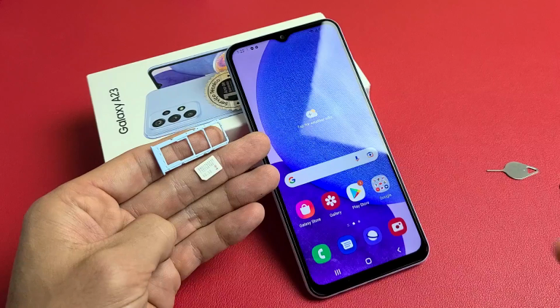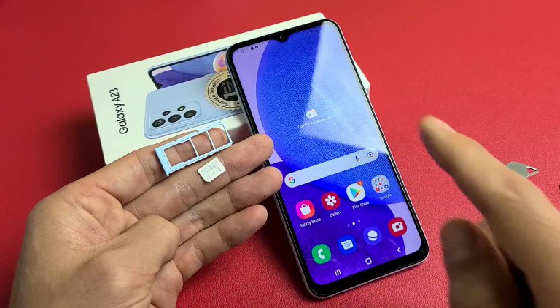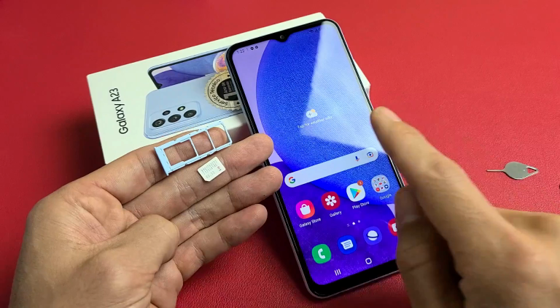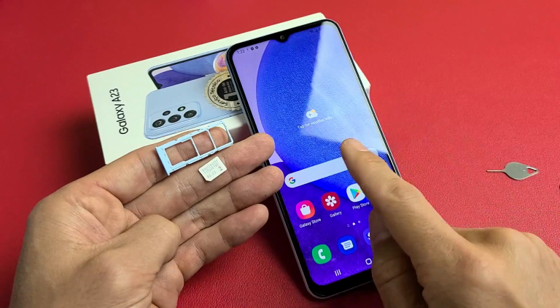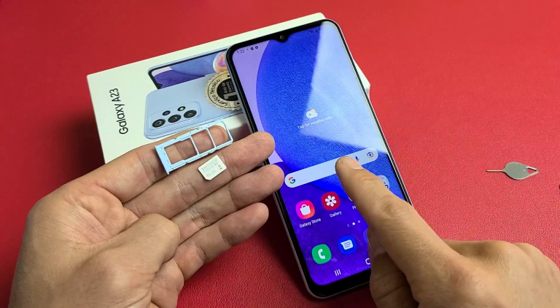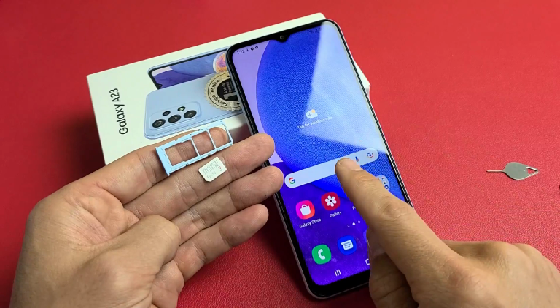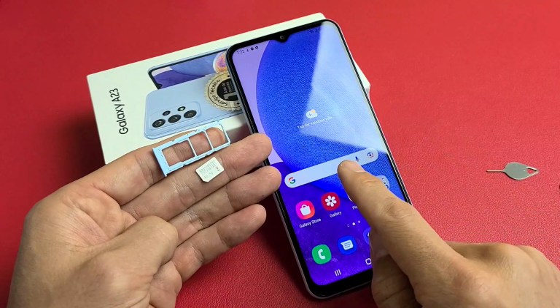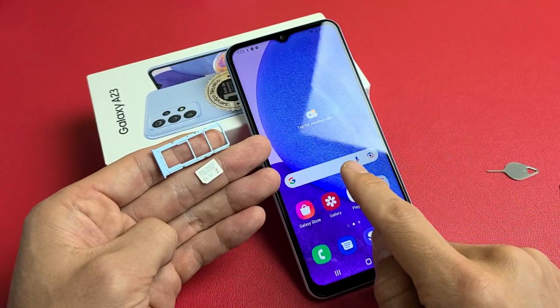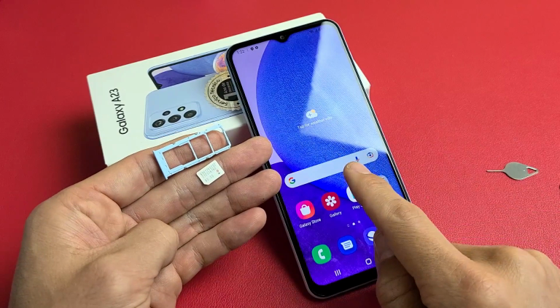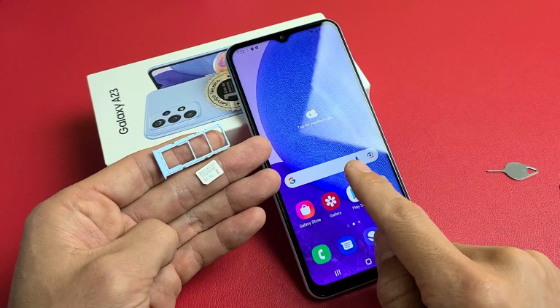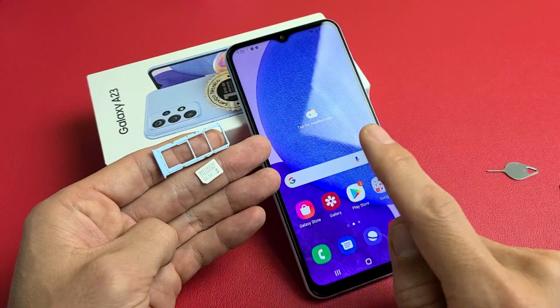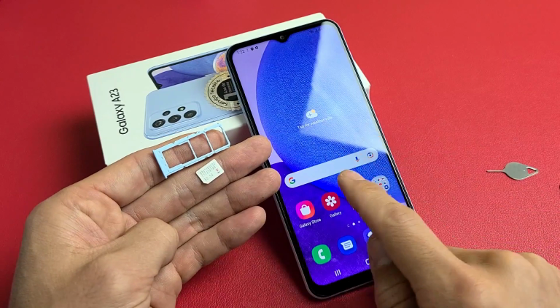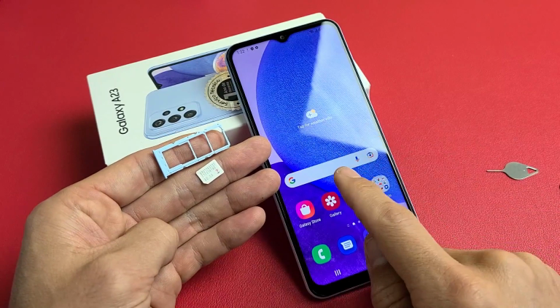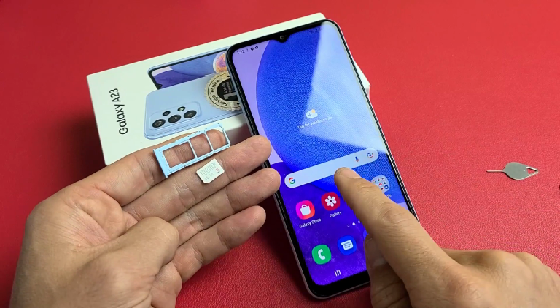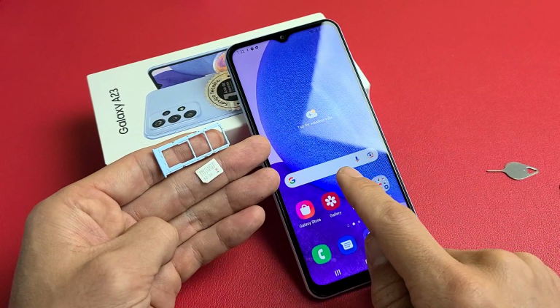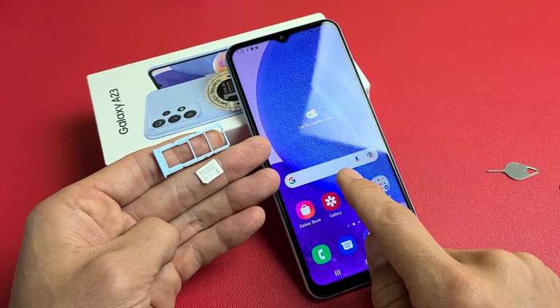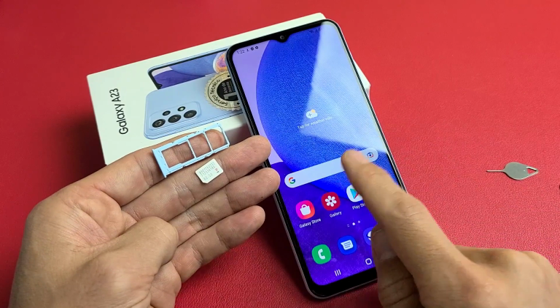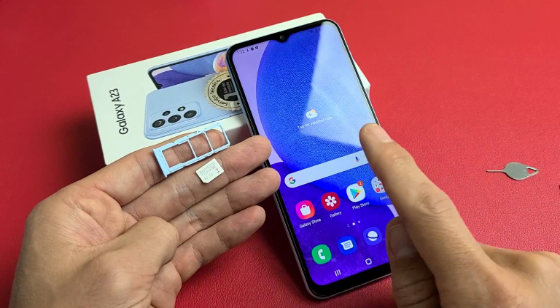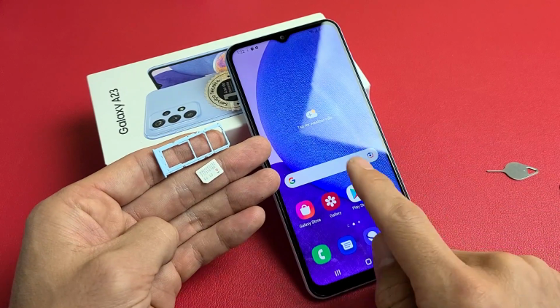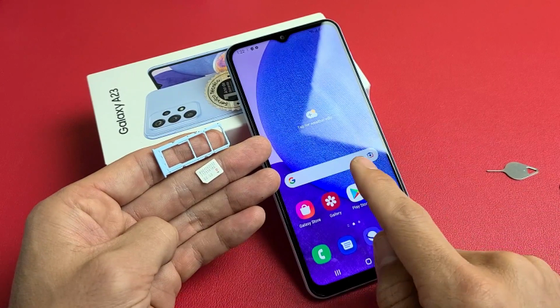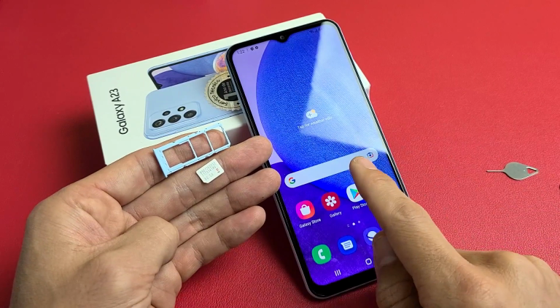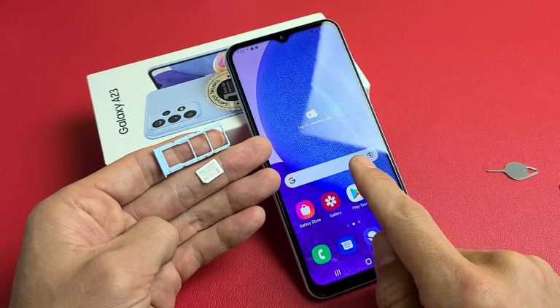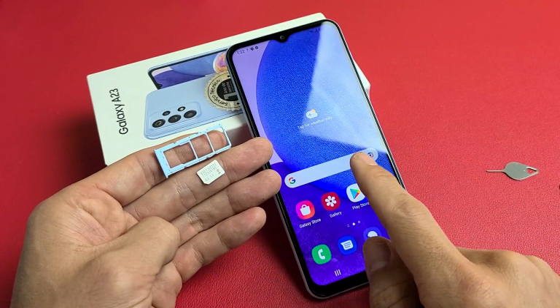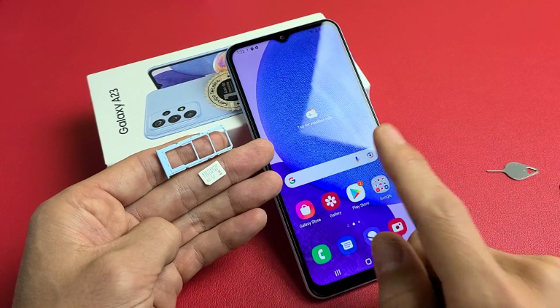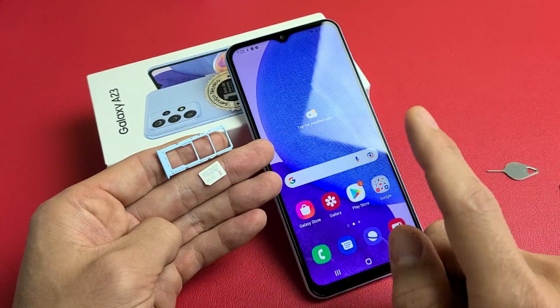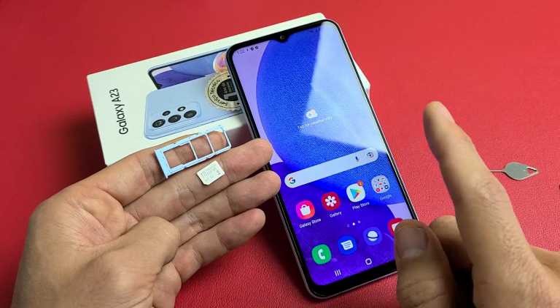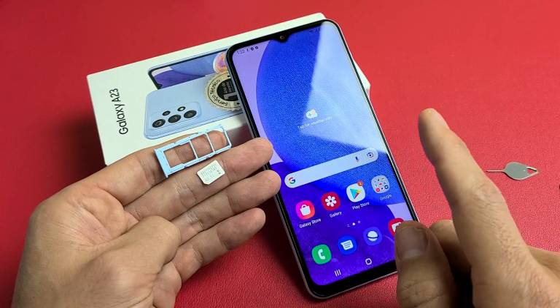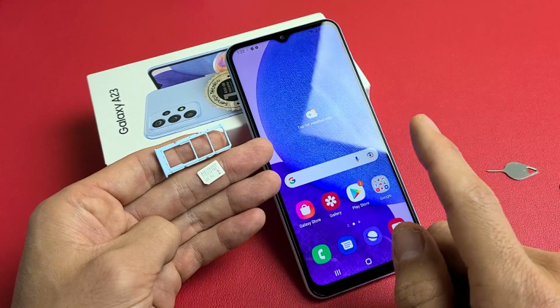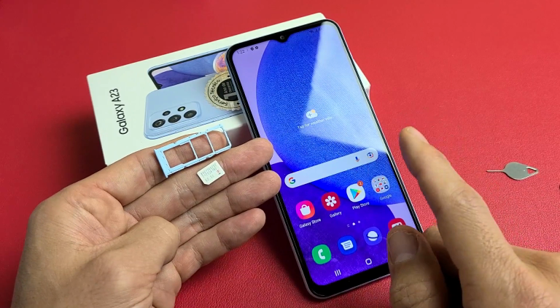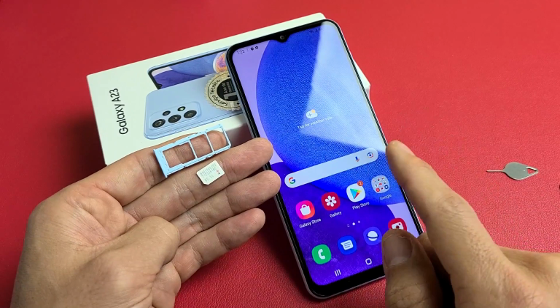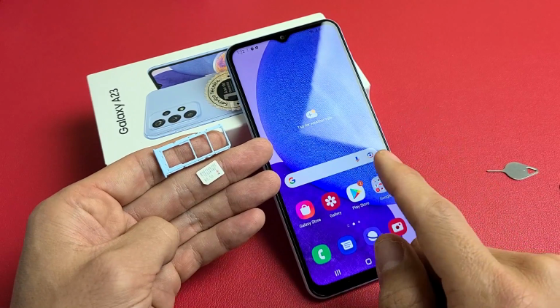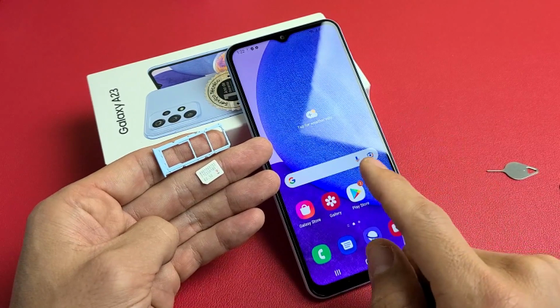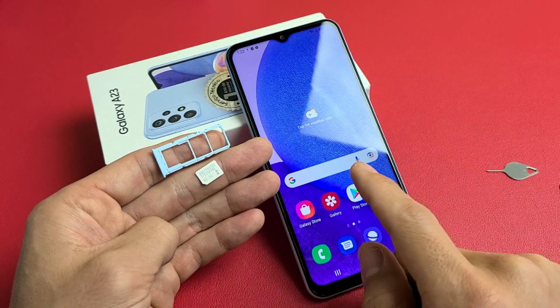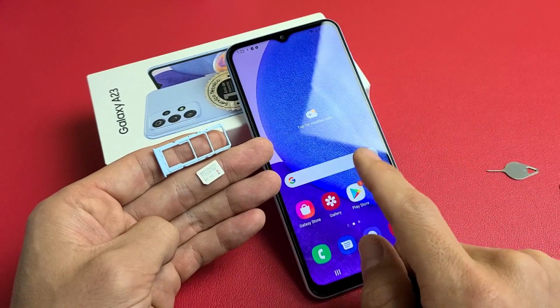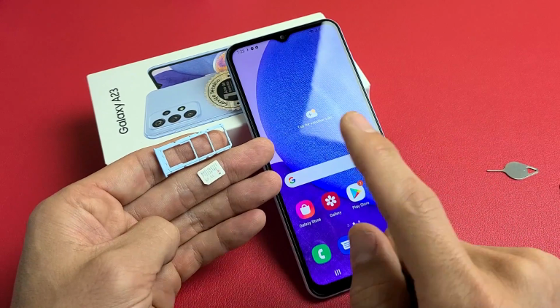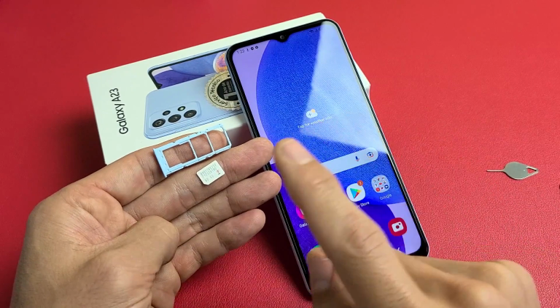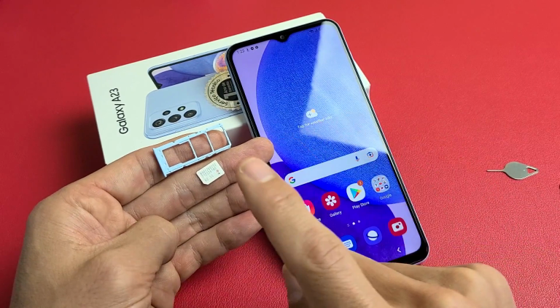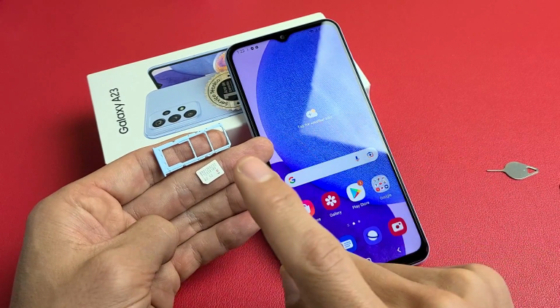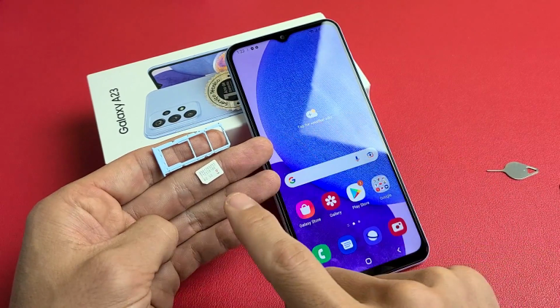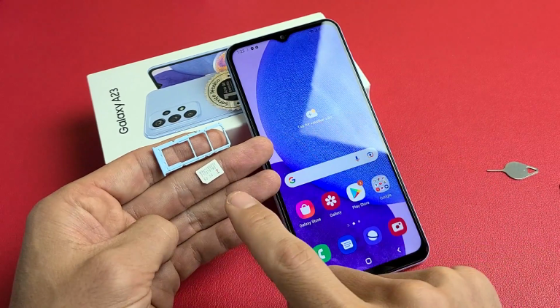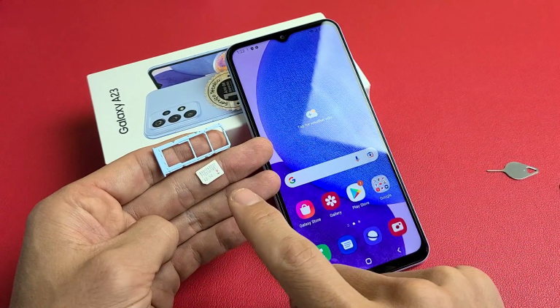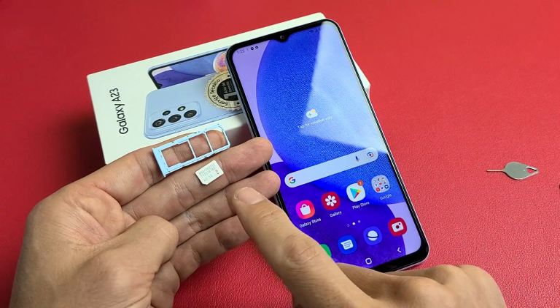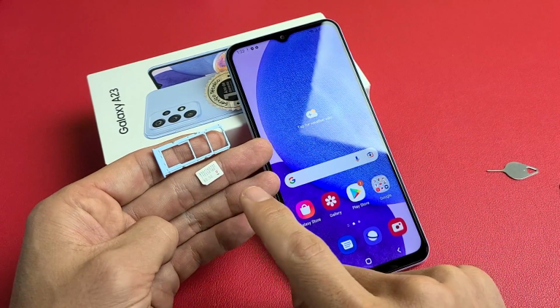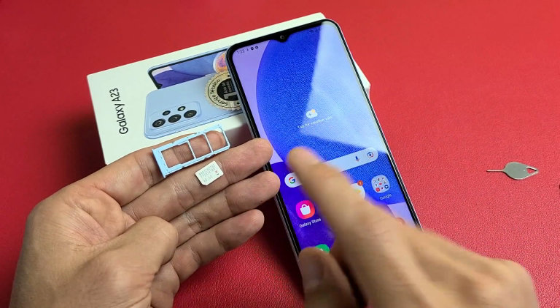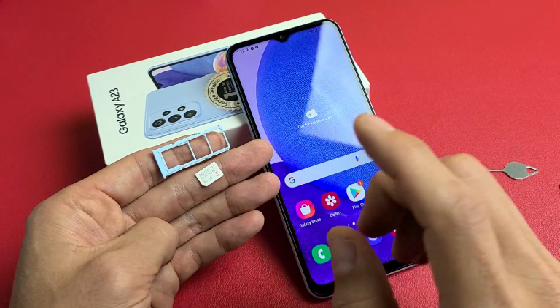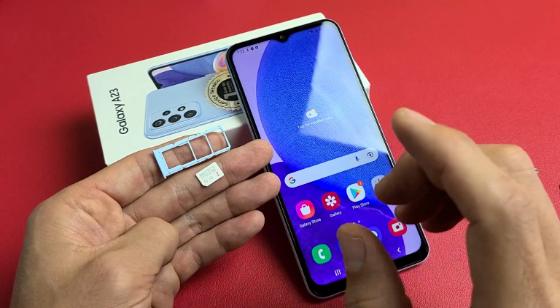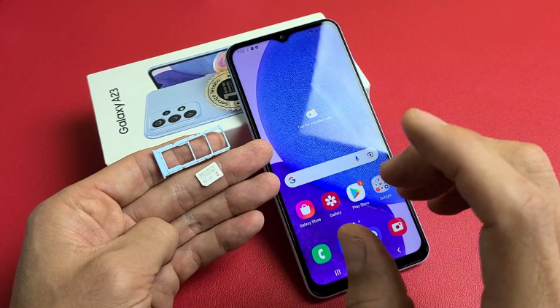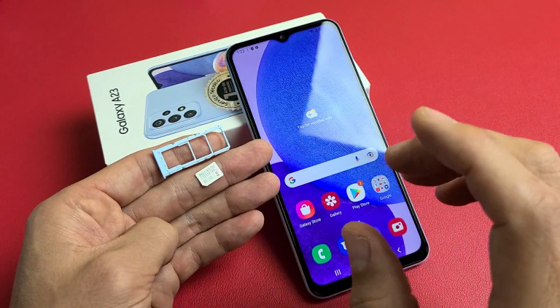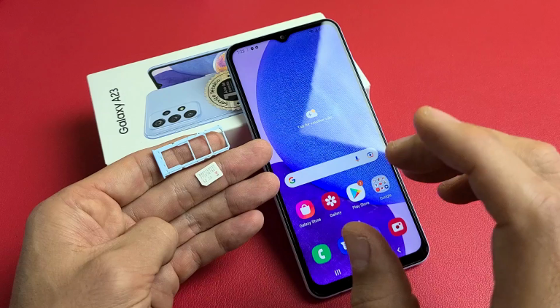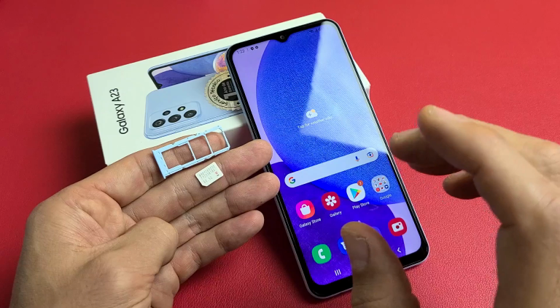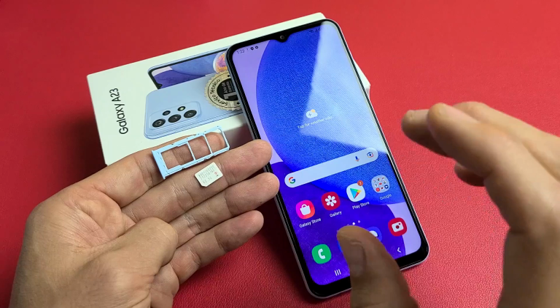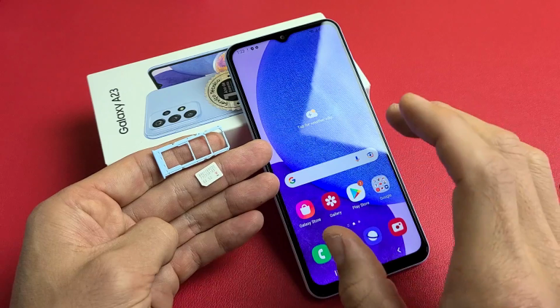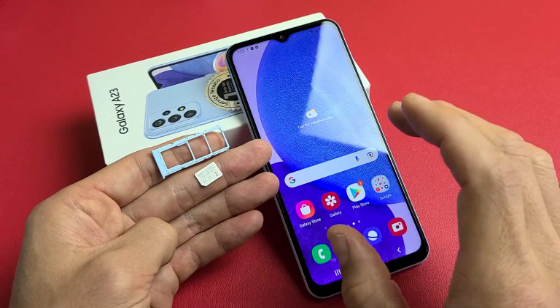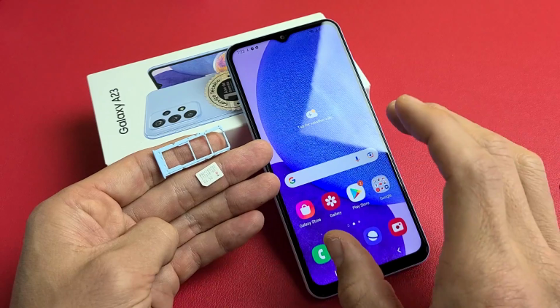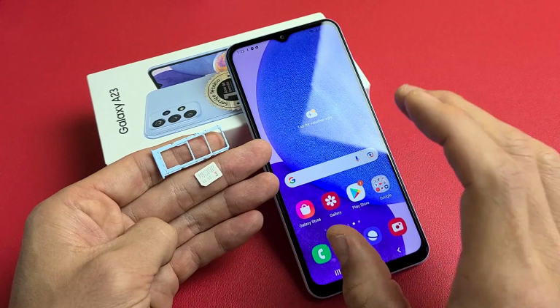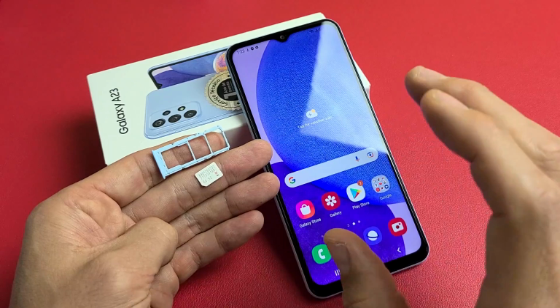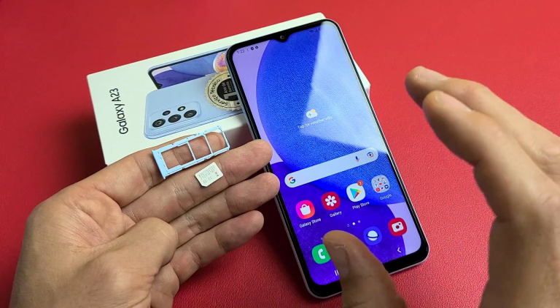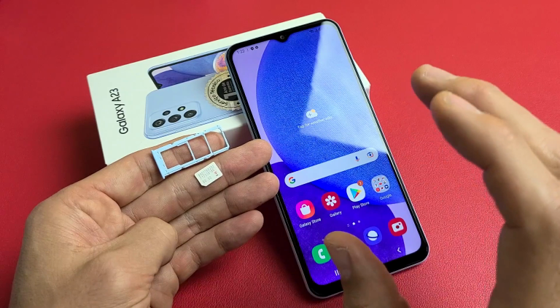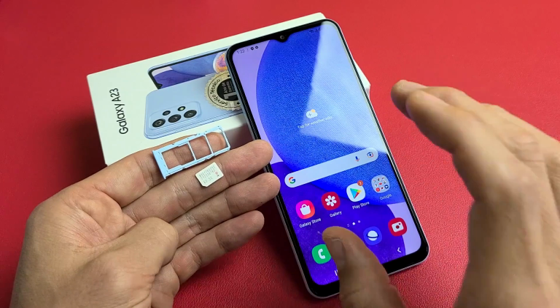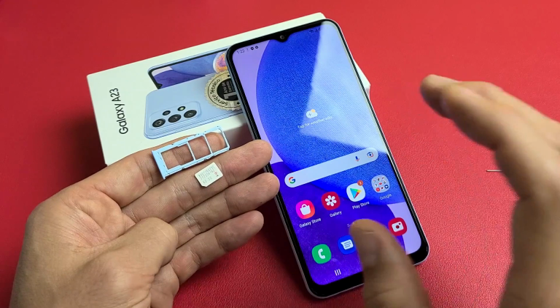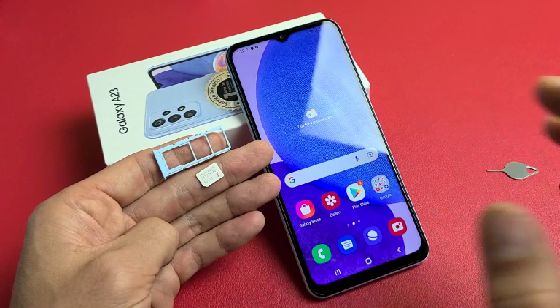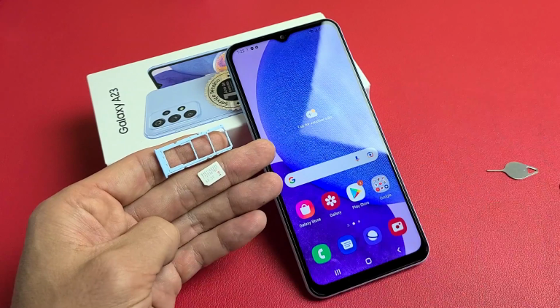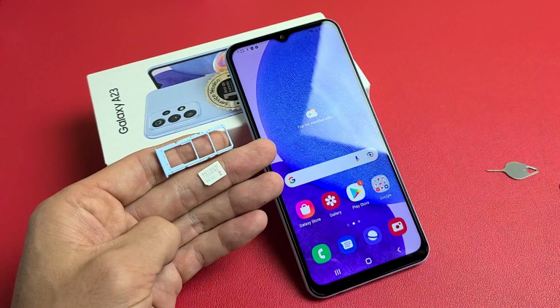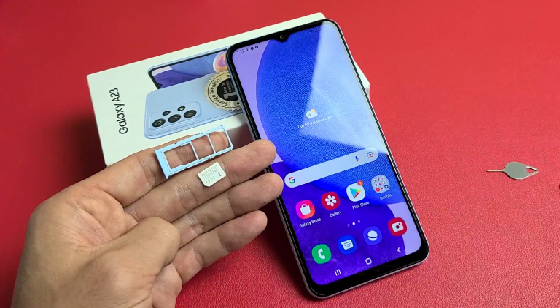Here's a Samsung Galaxy A23 smartphone. I'm going to show you how to insert the SIM card as well as how to double check the mobile settings.